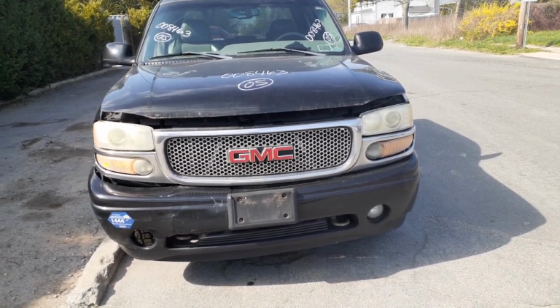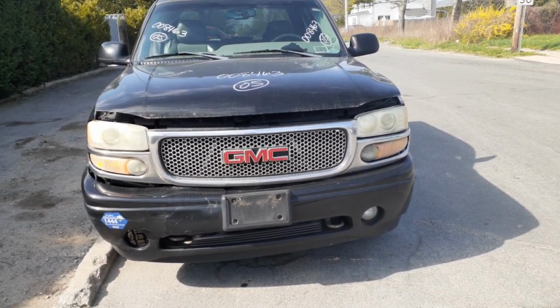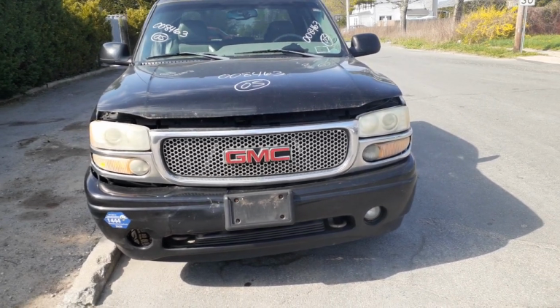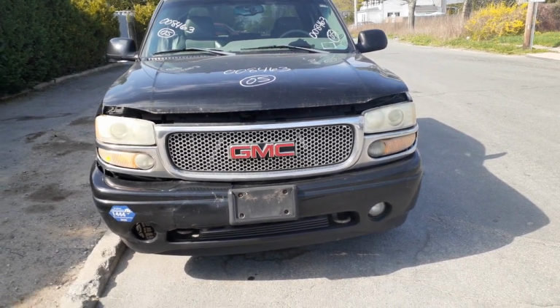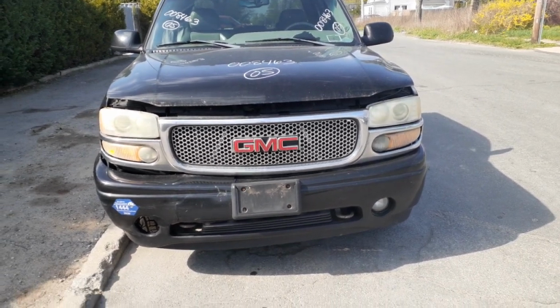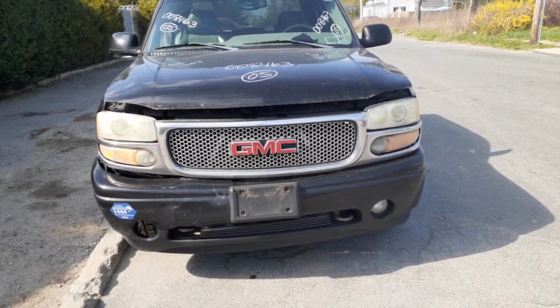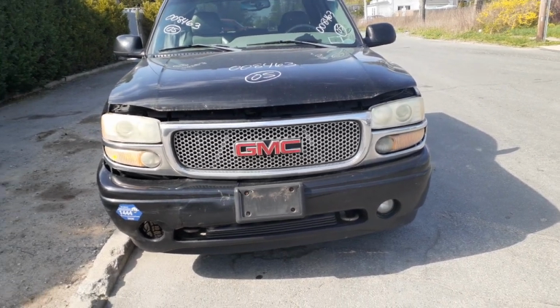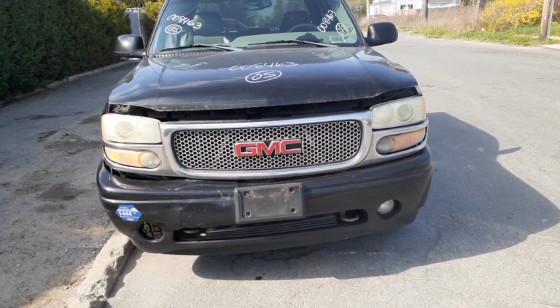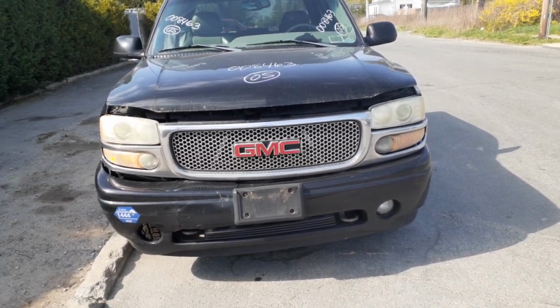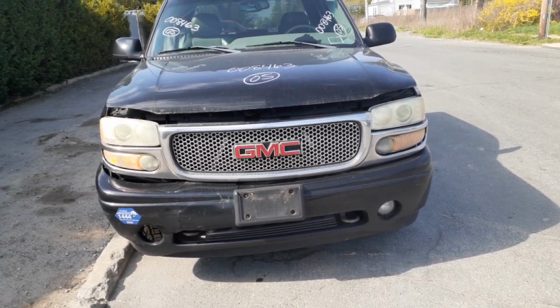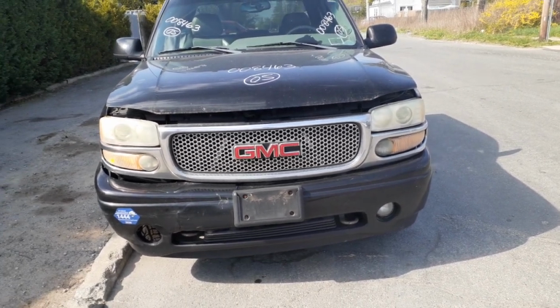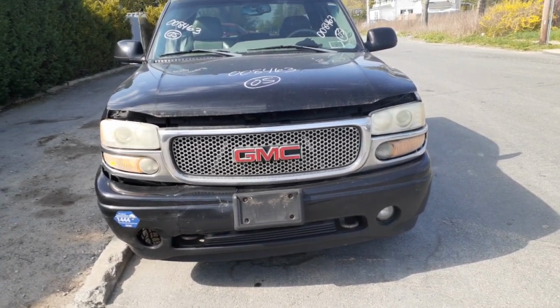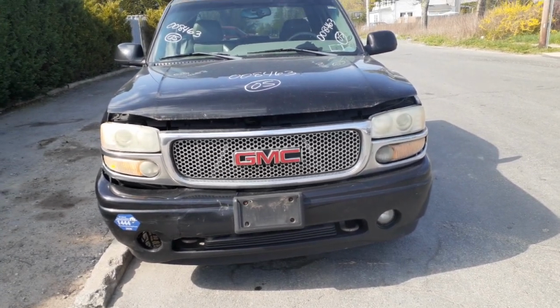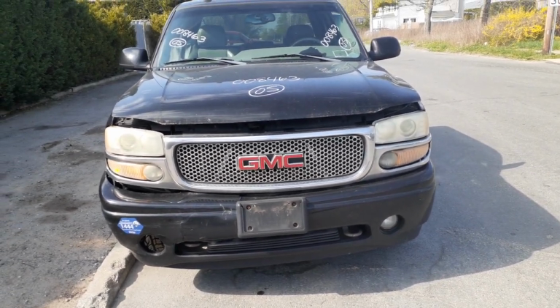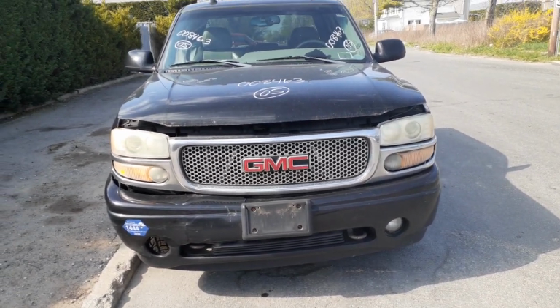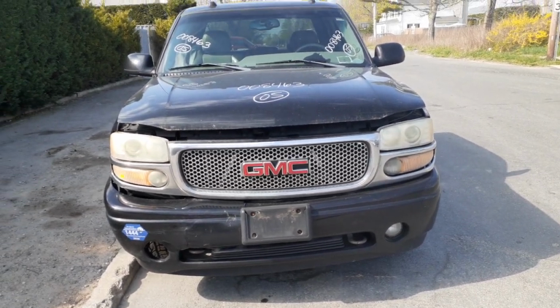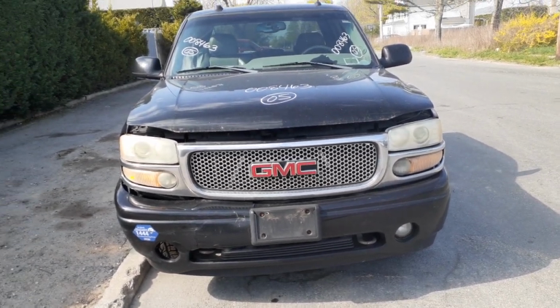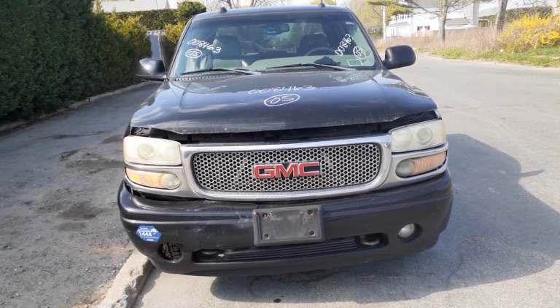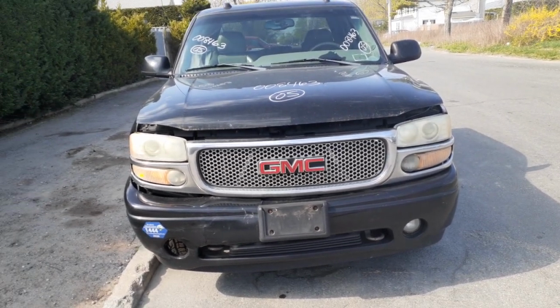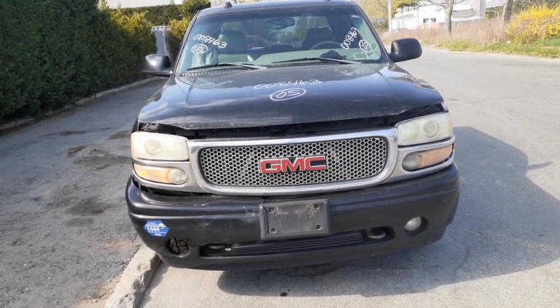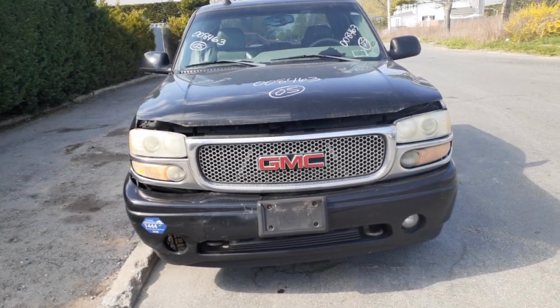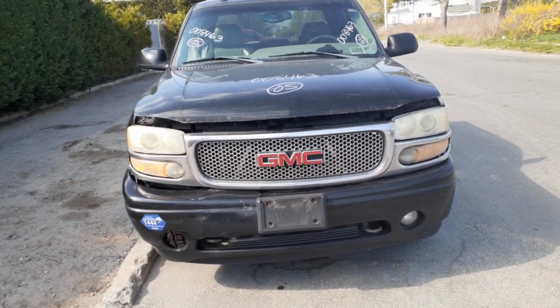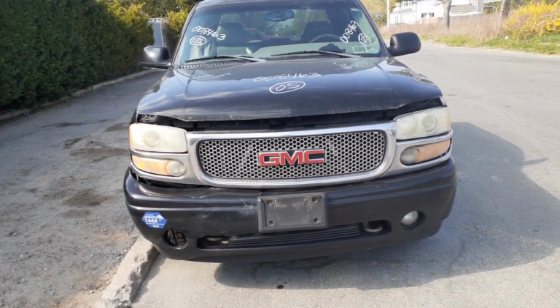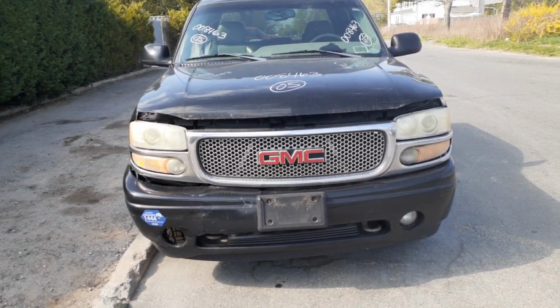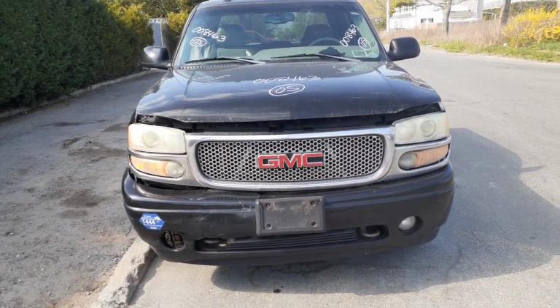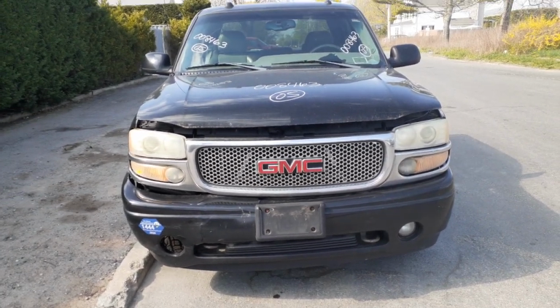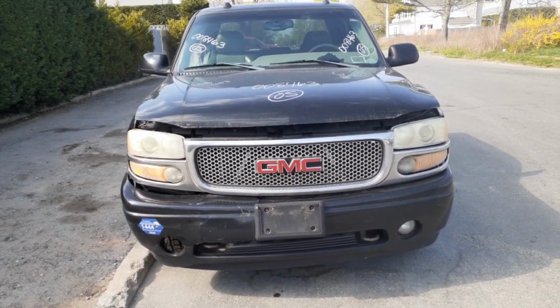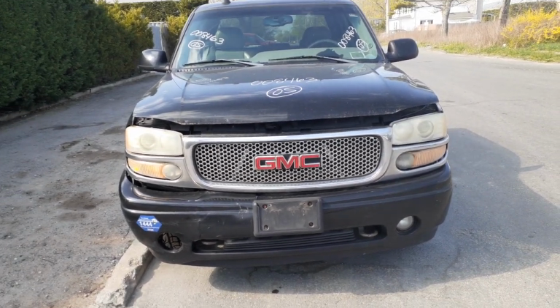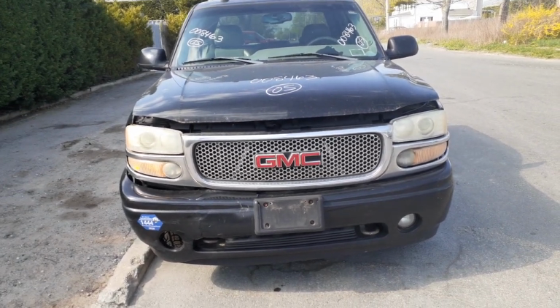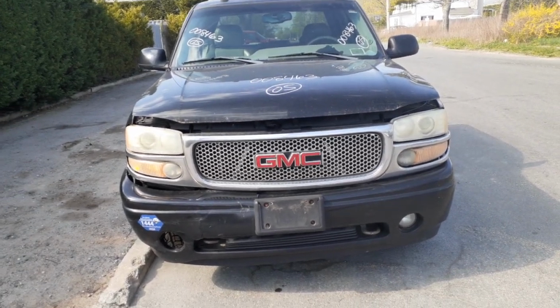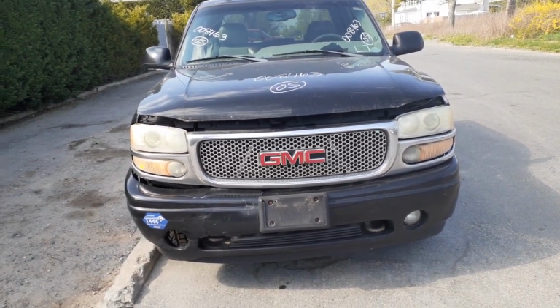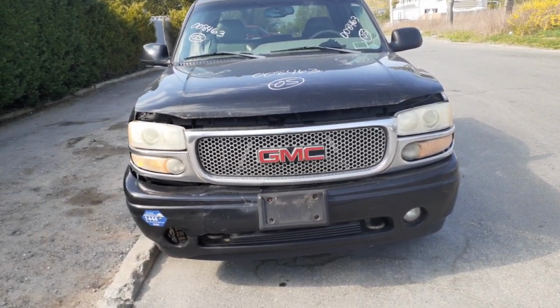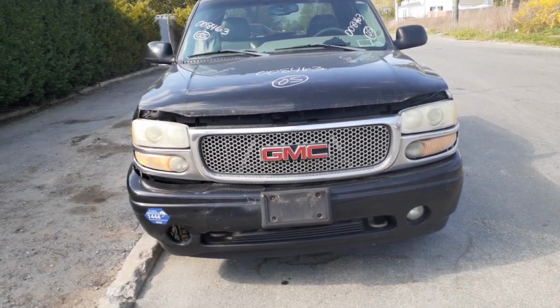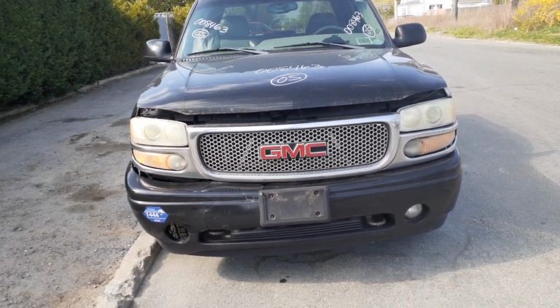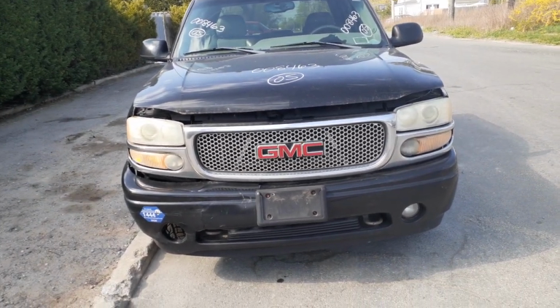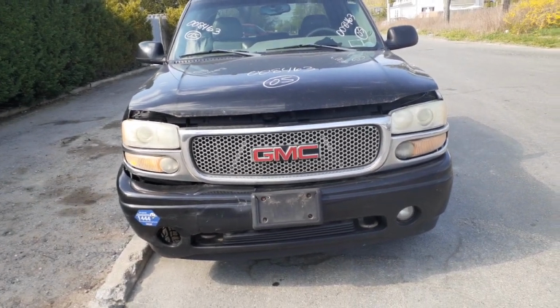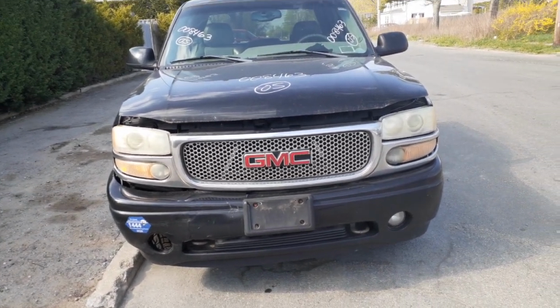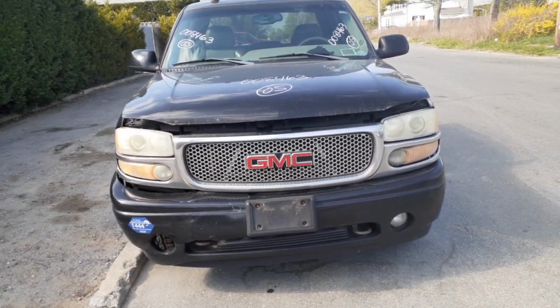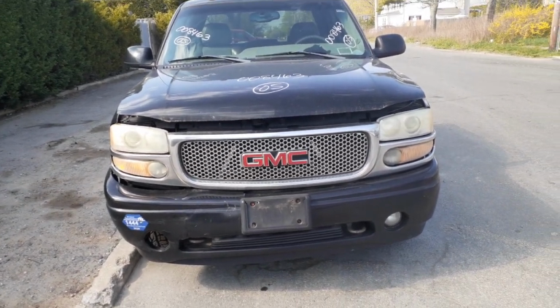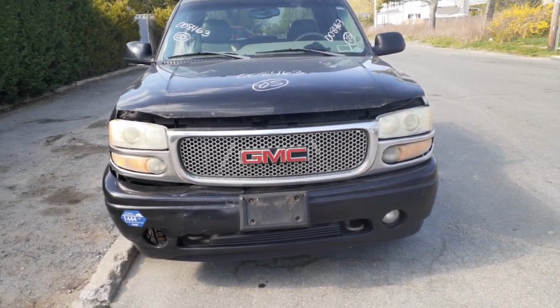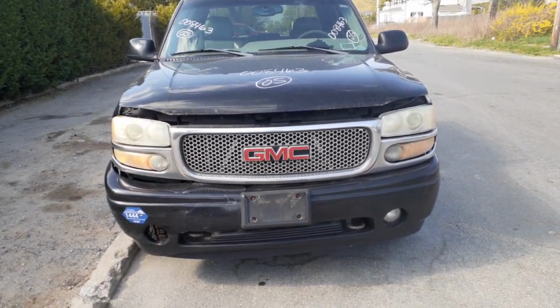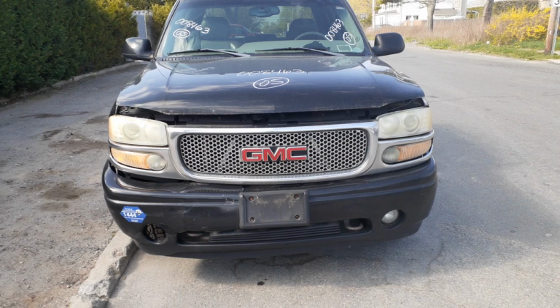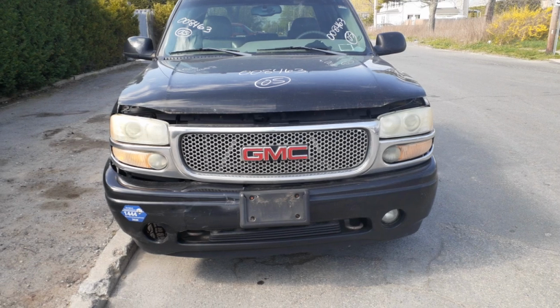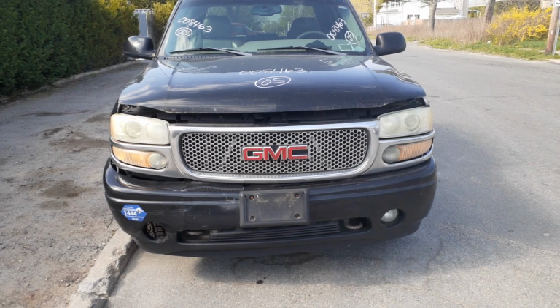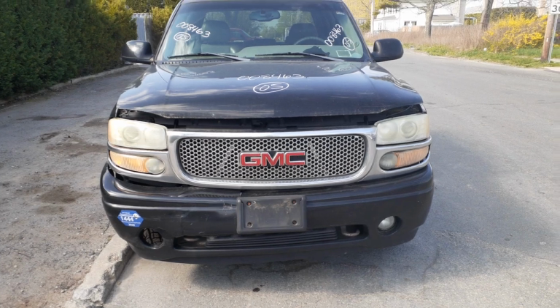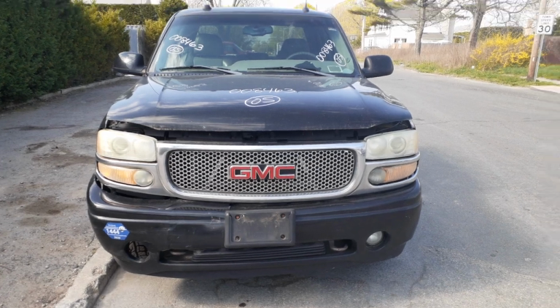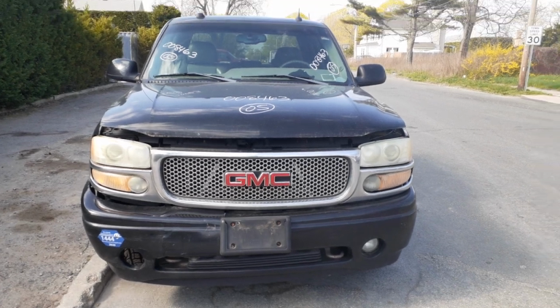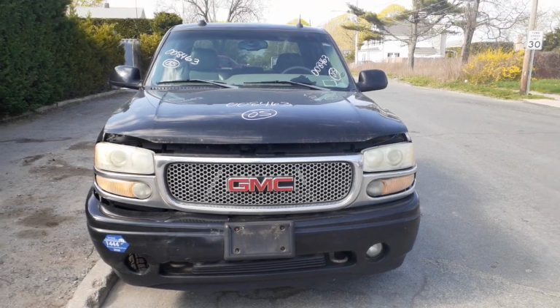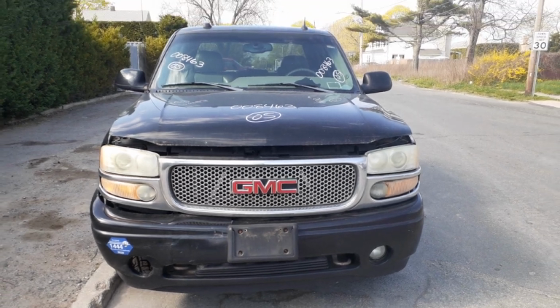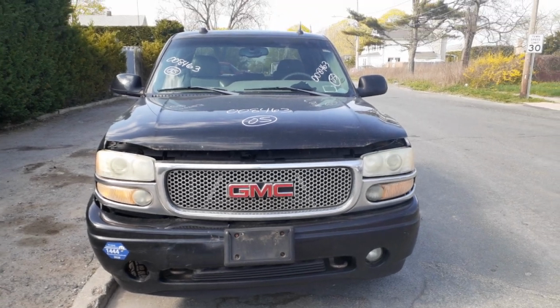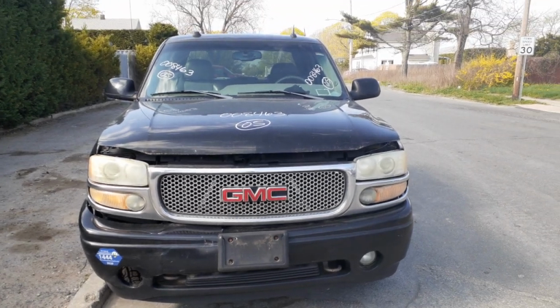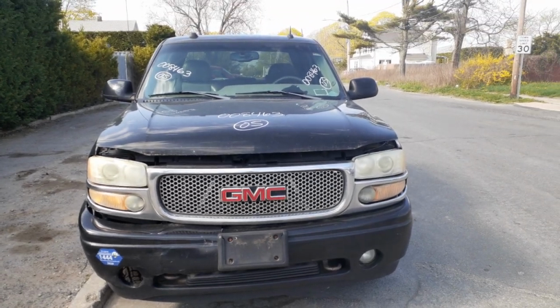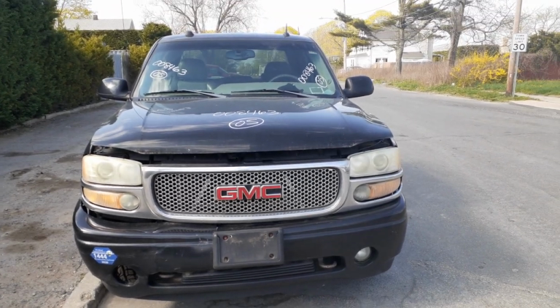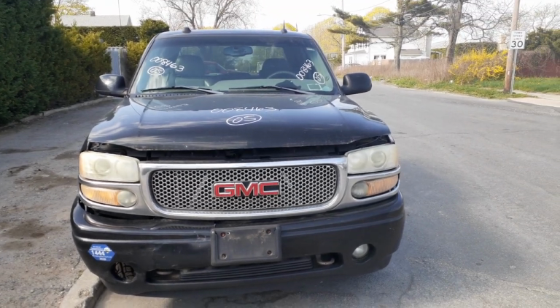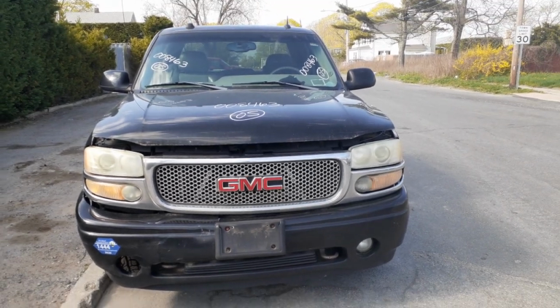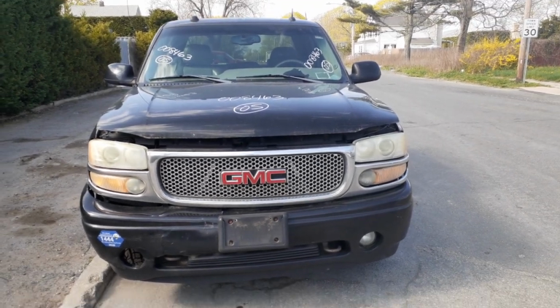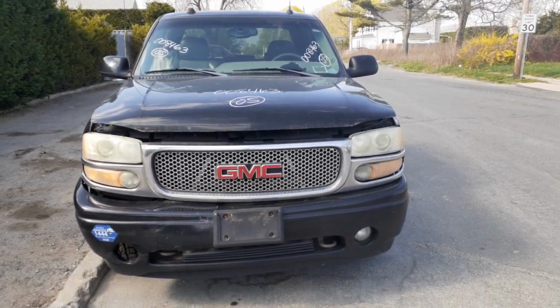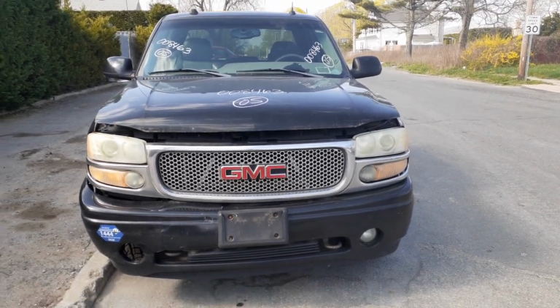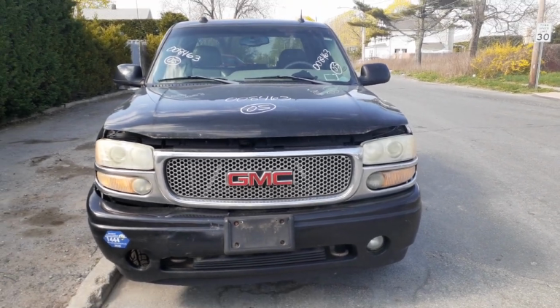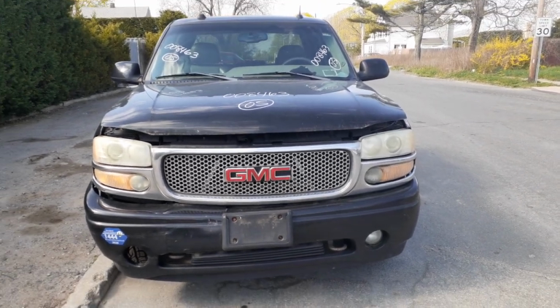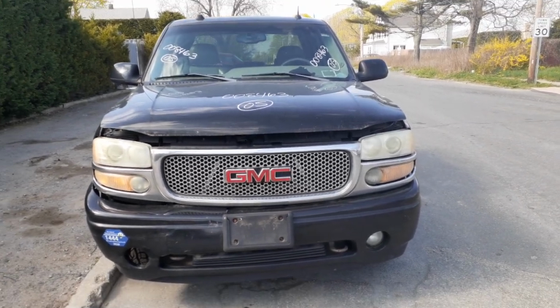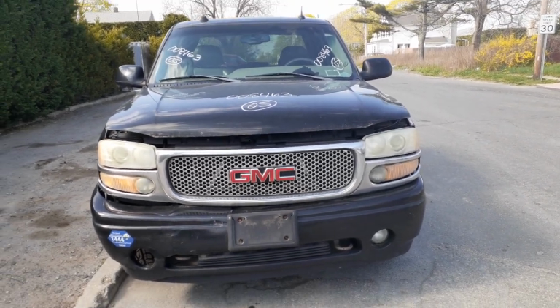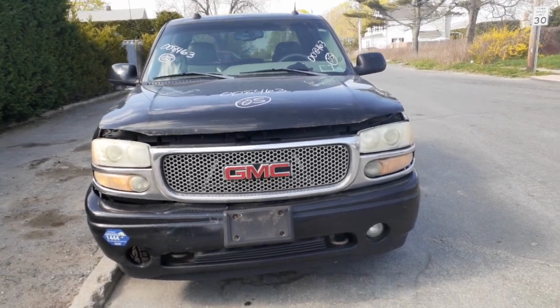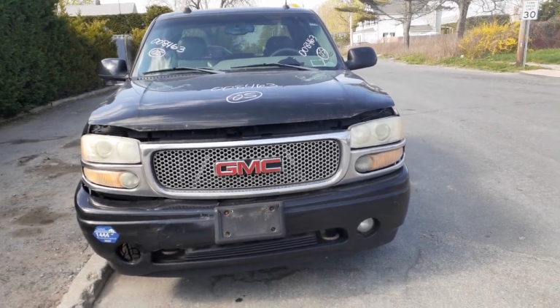Body's not too bad, but the frame is rotted — that's why we got the truck. Rotted all the brake lines in the frame and all that kind of nonsense.